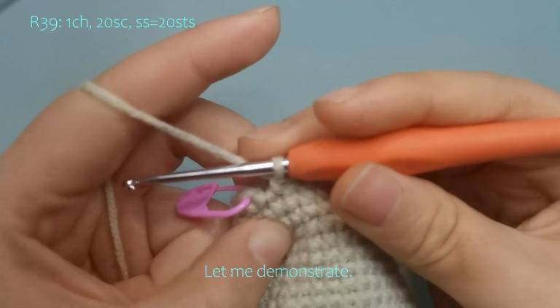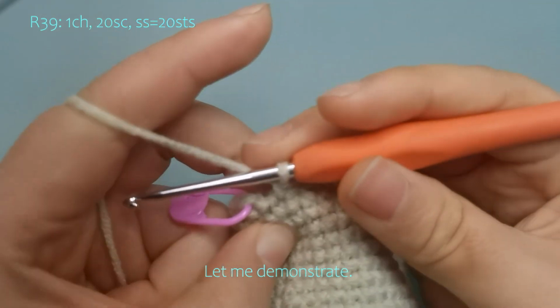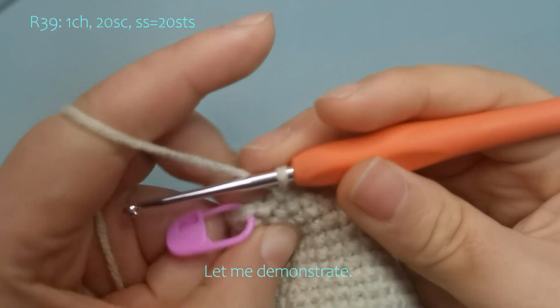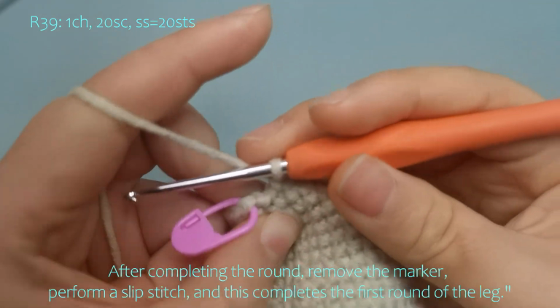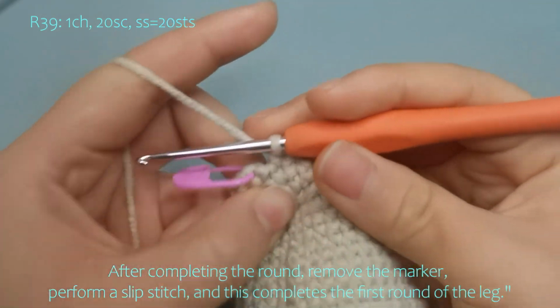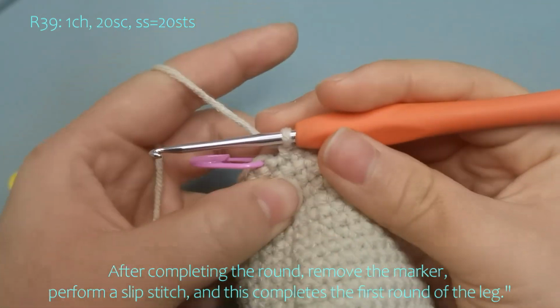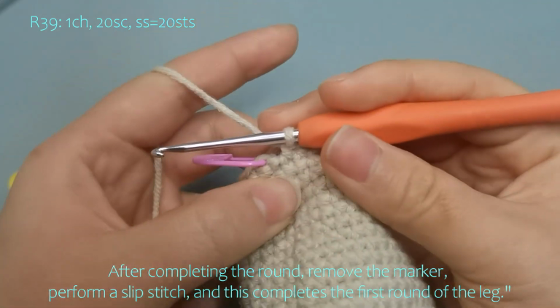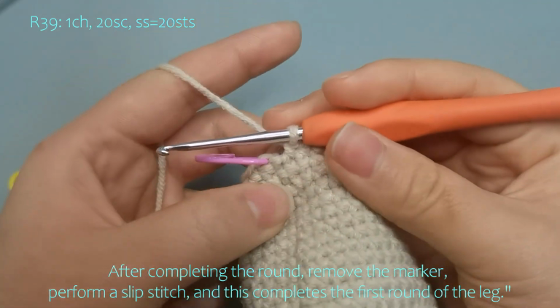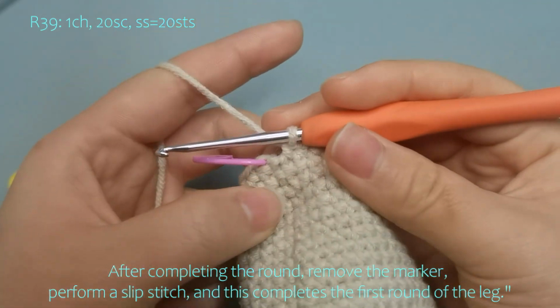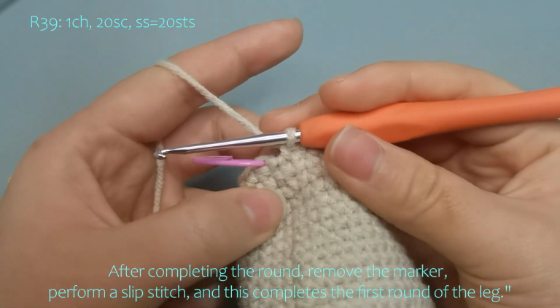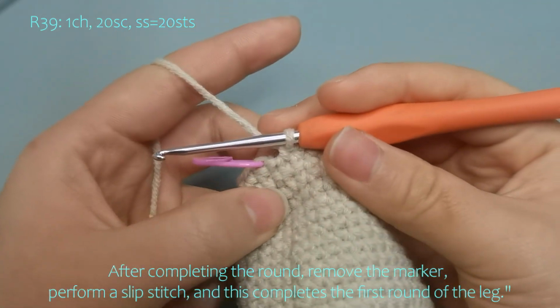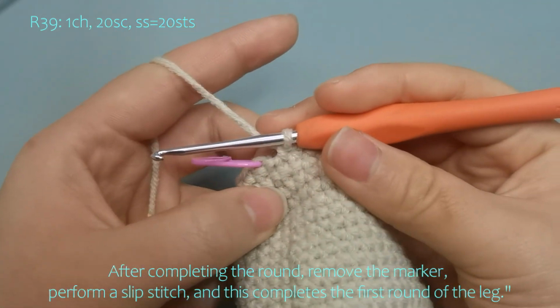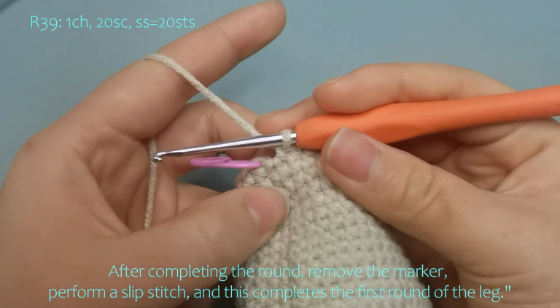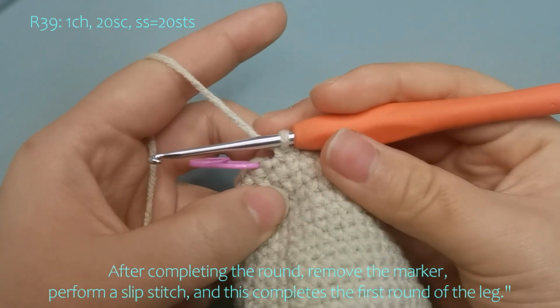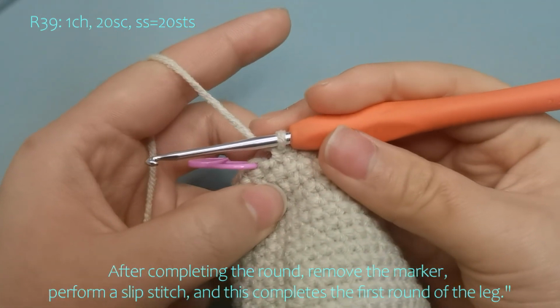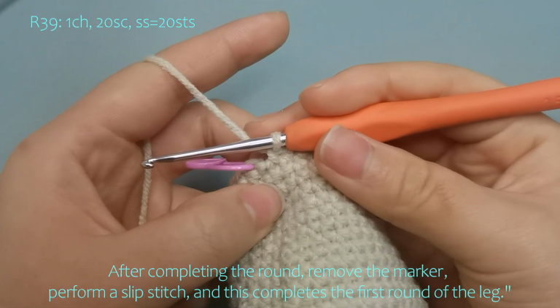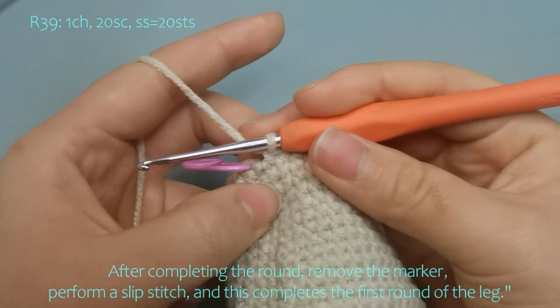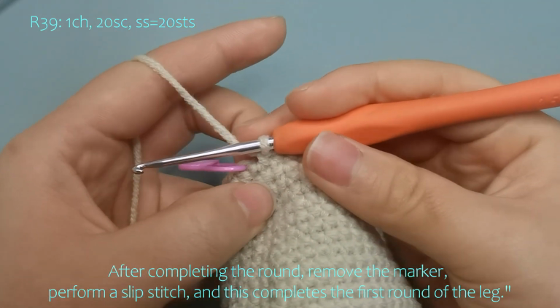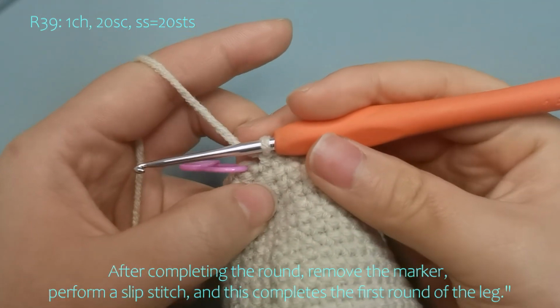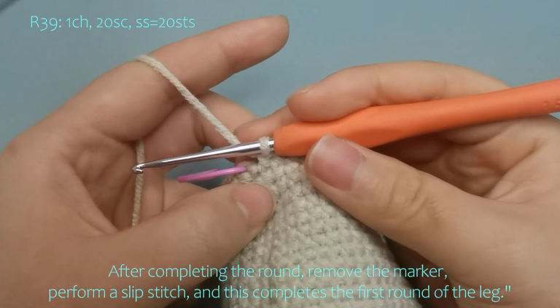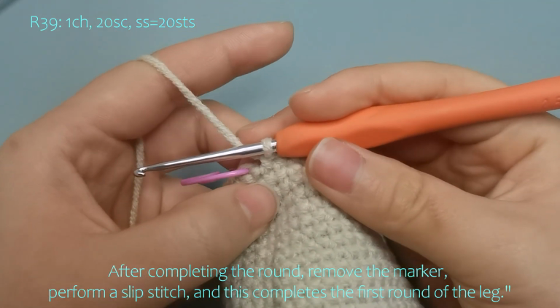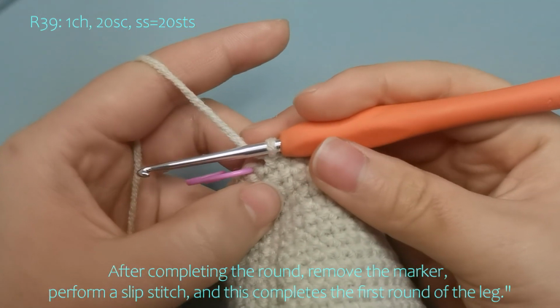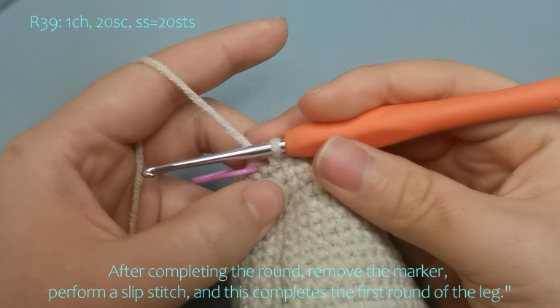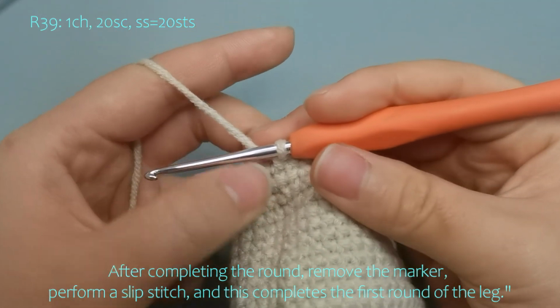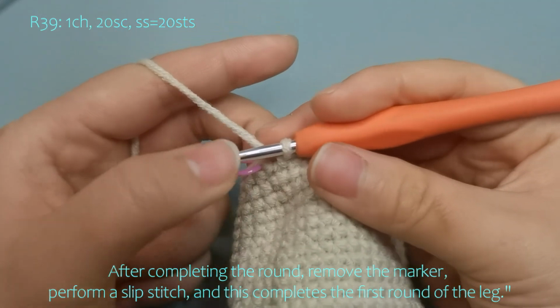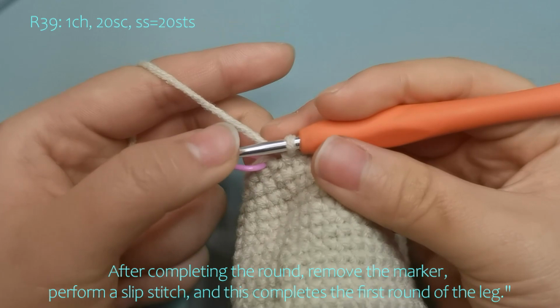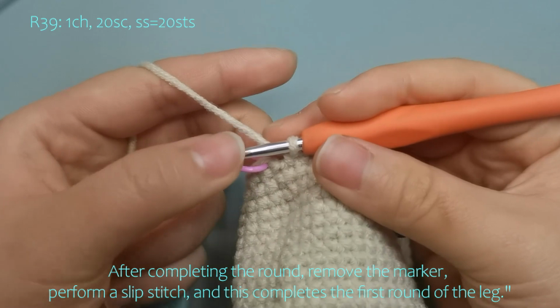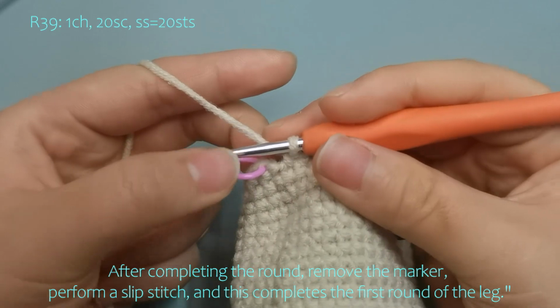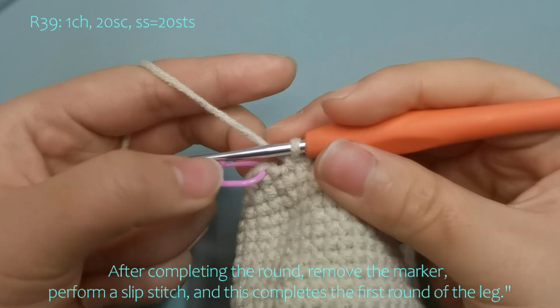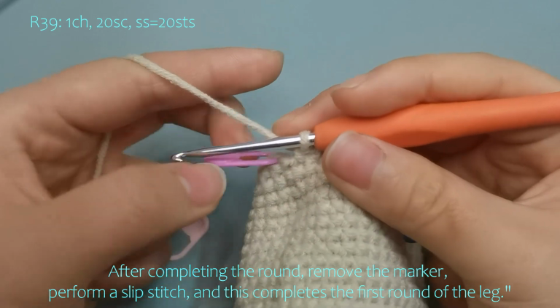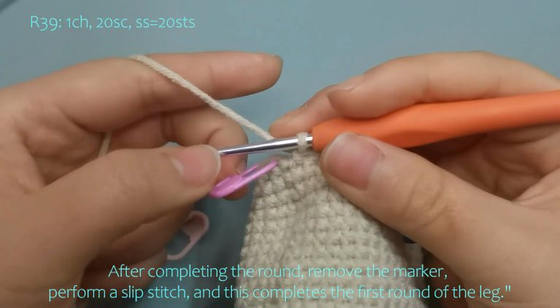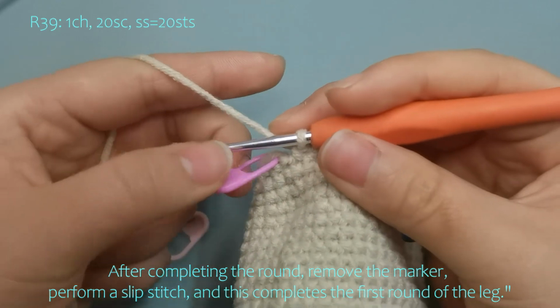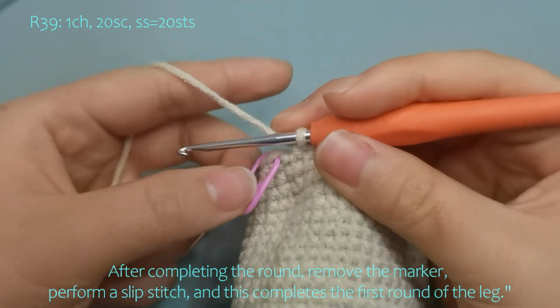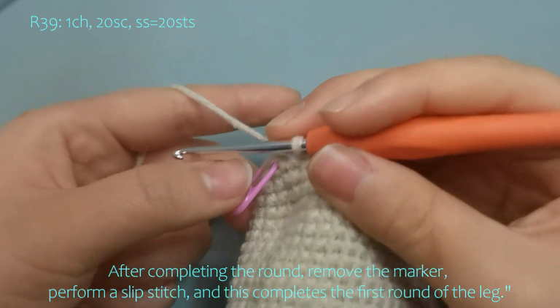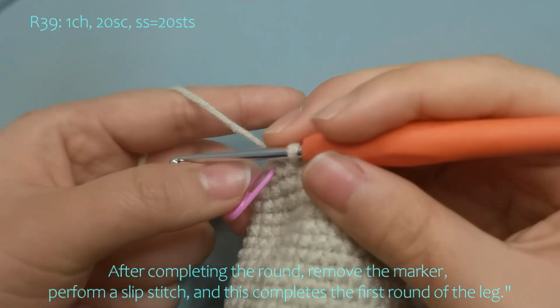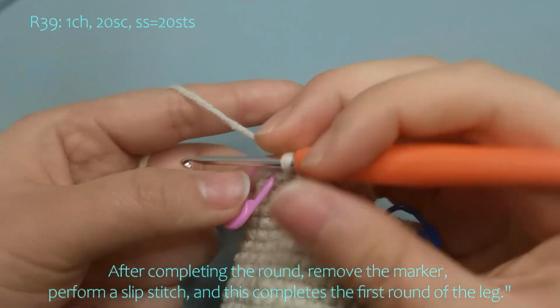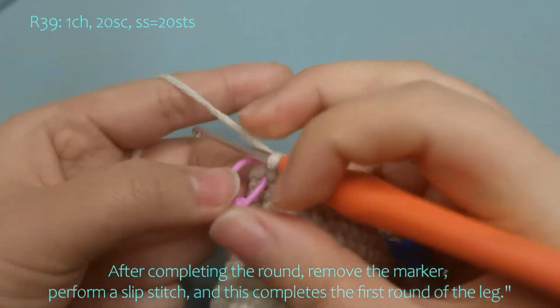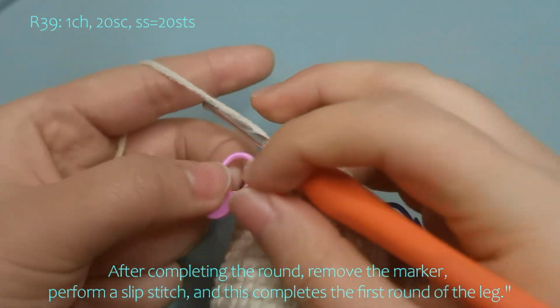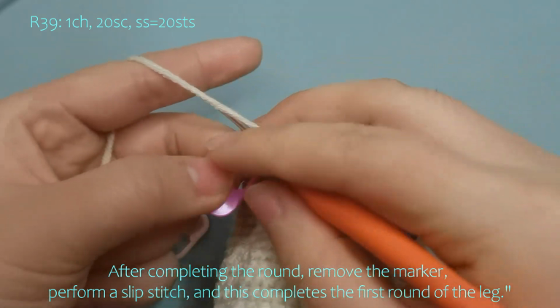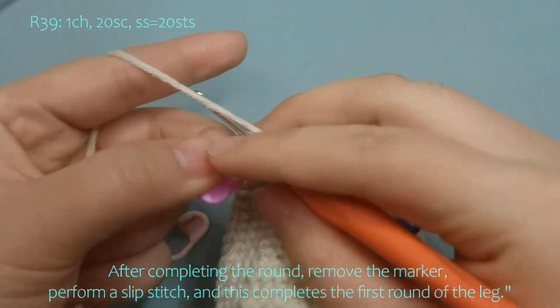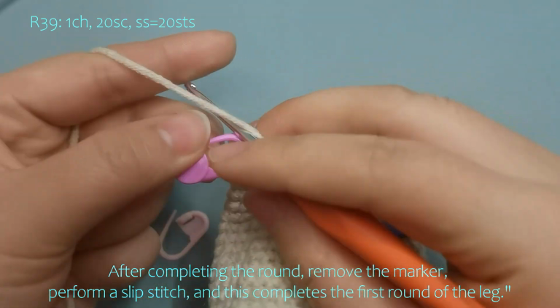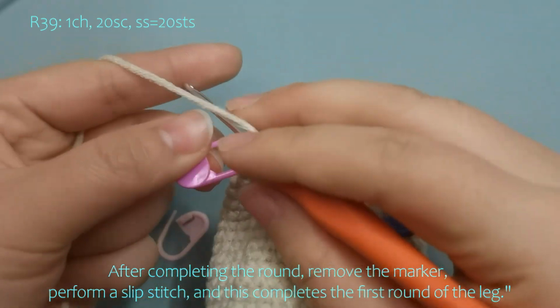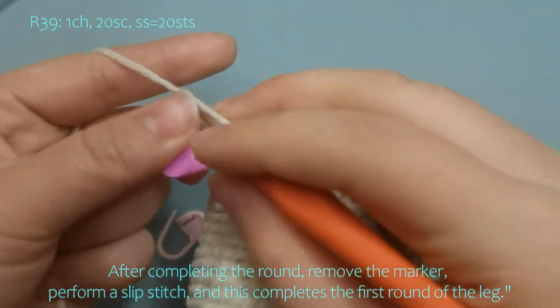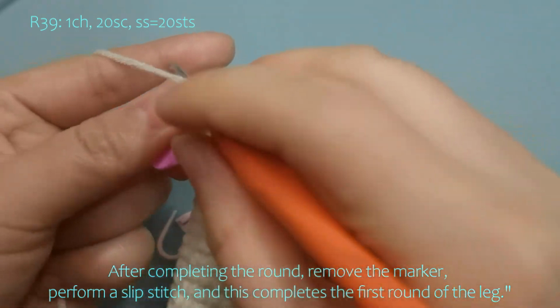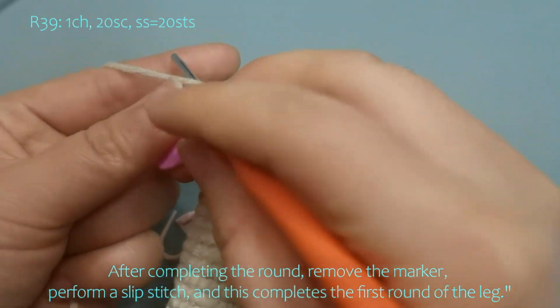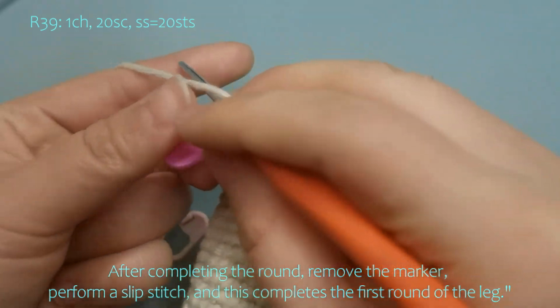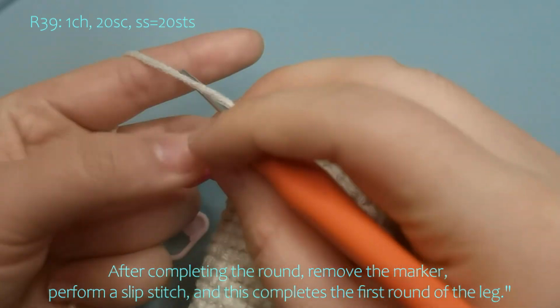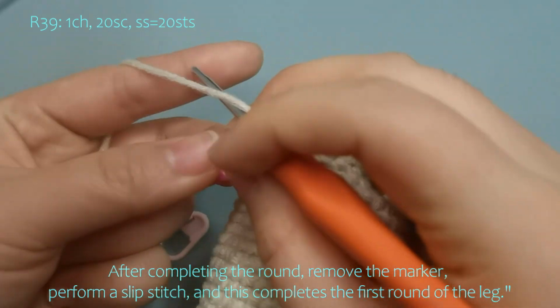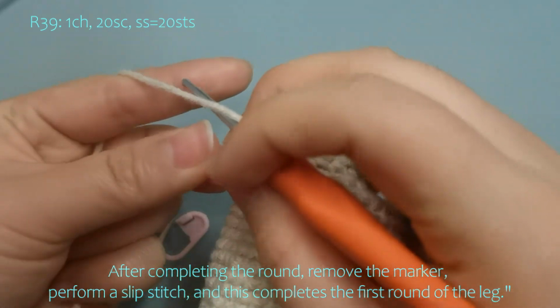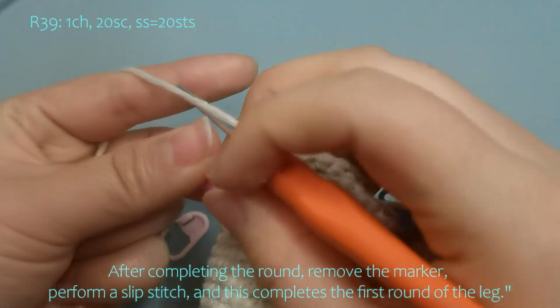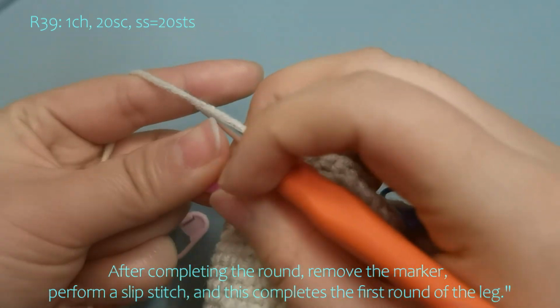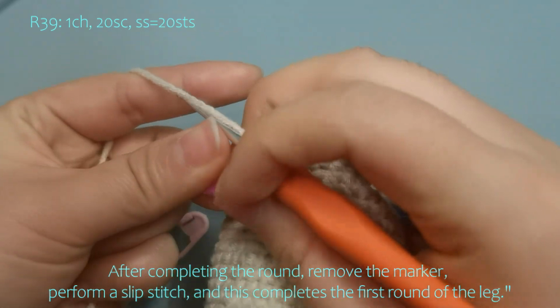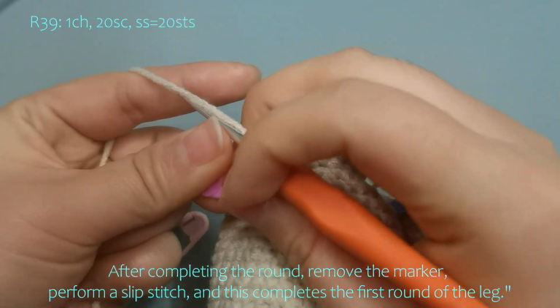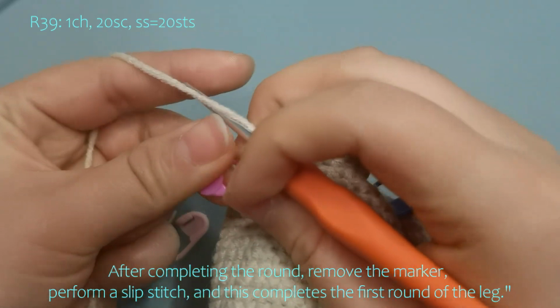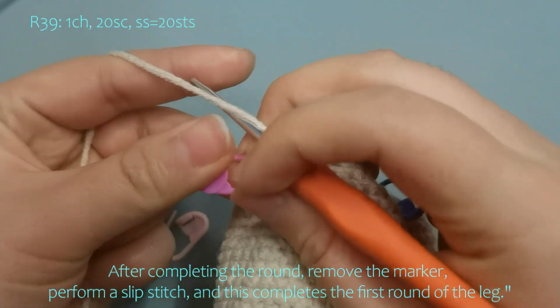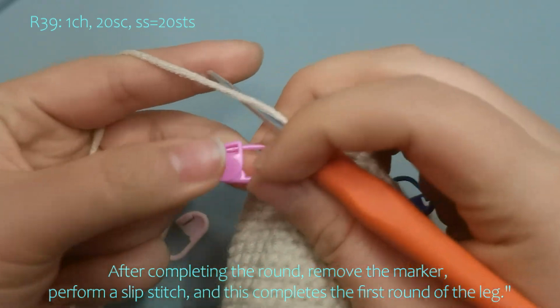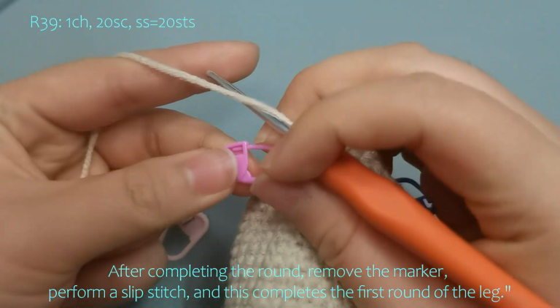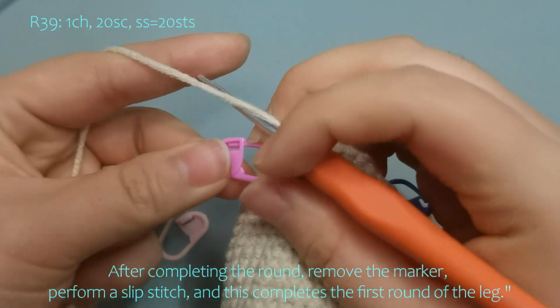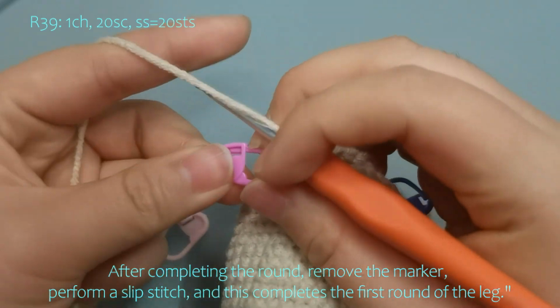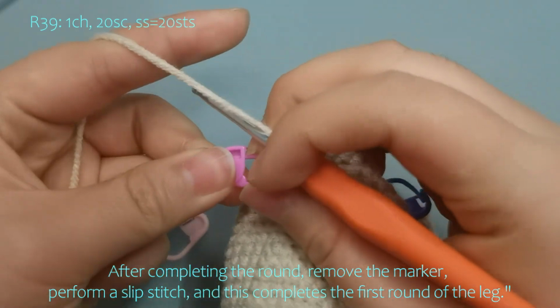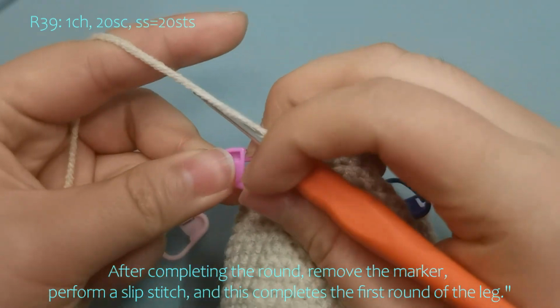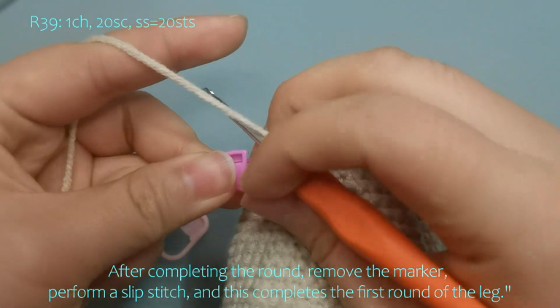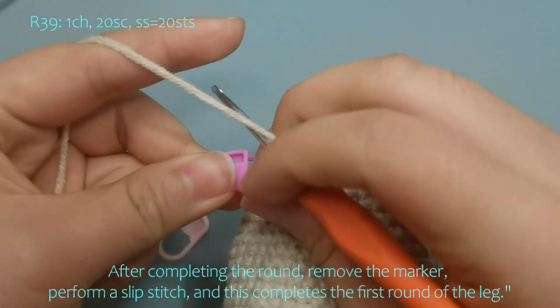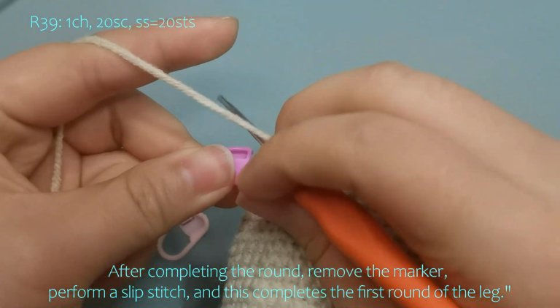After completing the round, remove the marker, perform a slip stitch, and this completes the first round of the leg here.